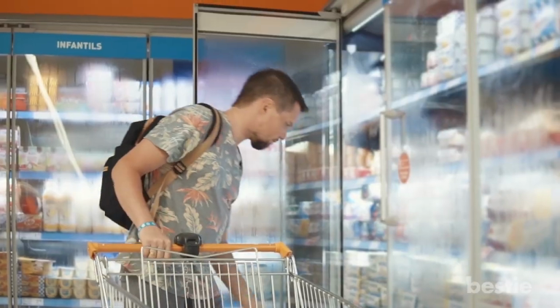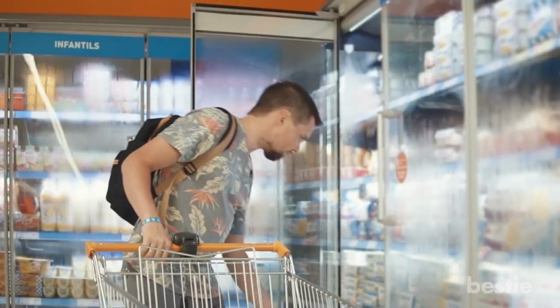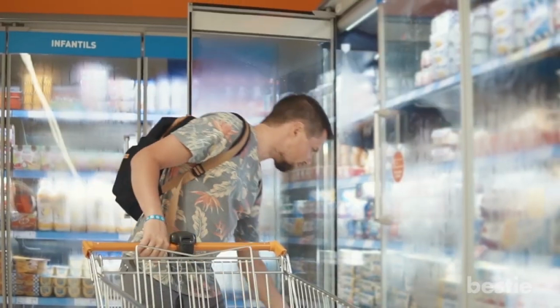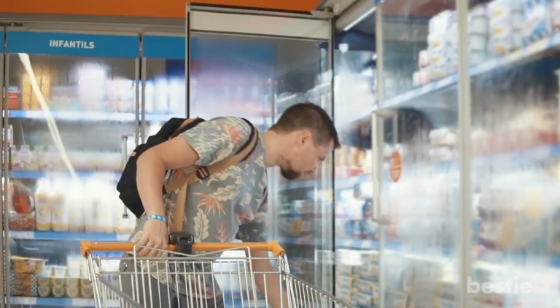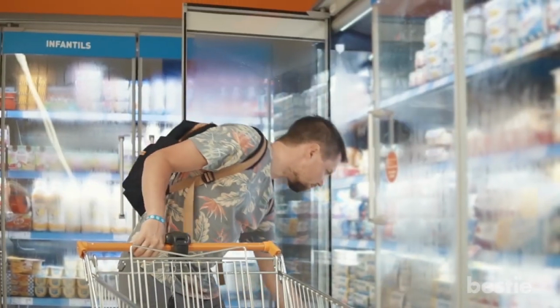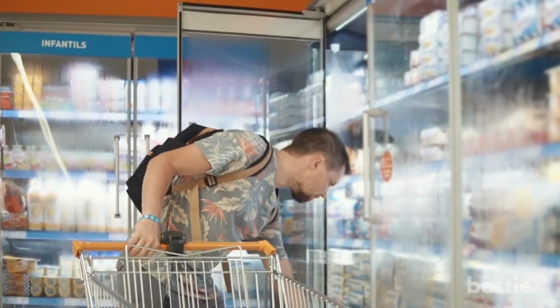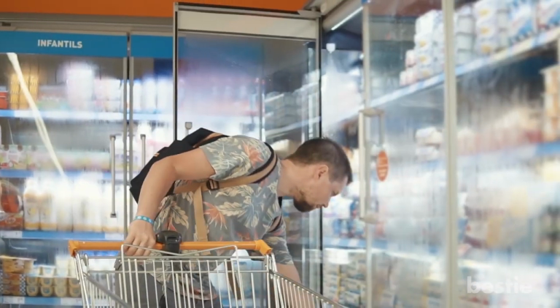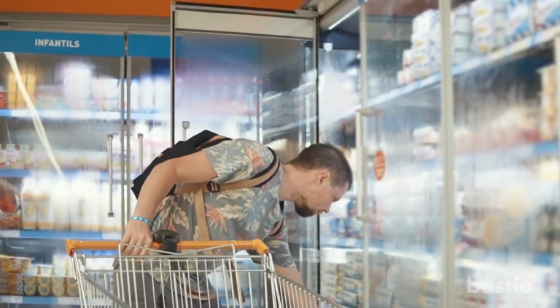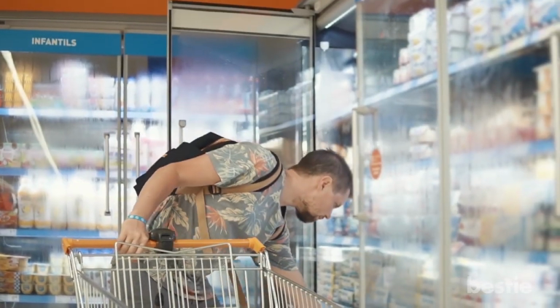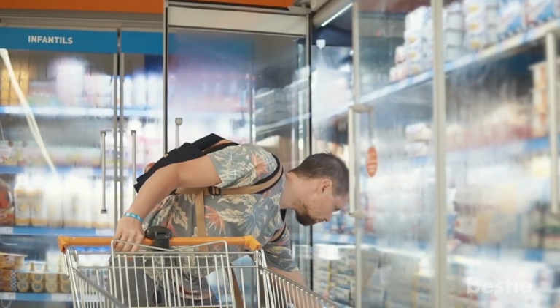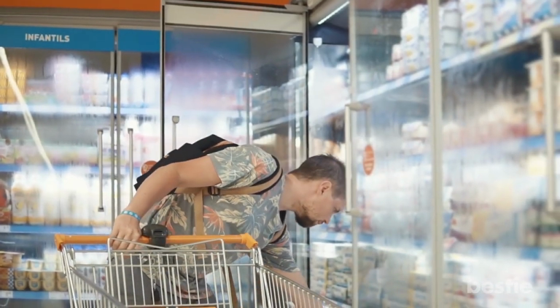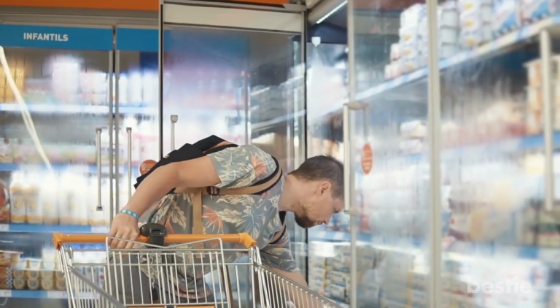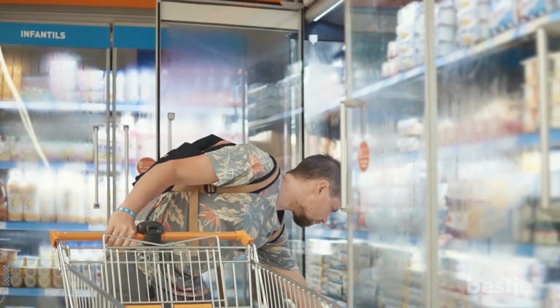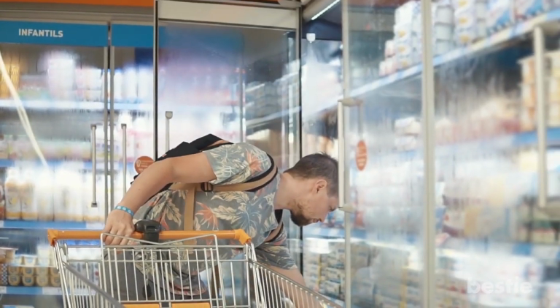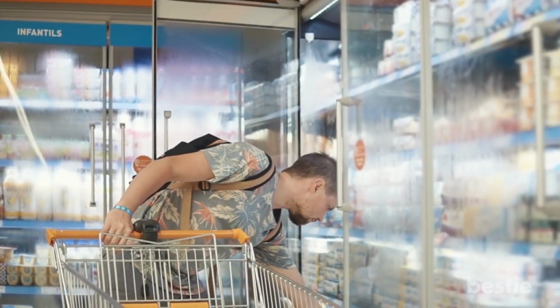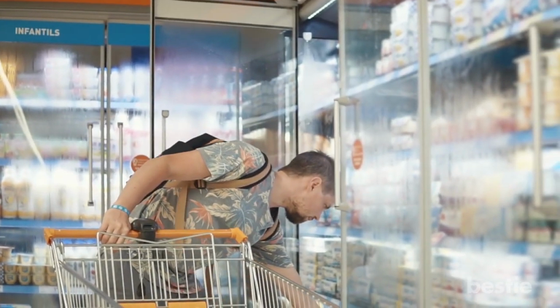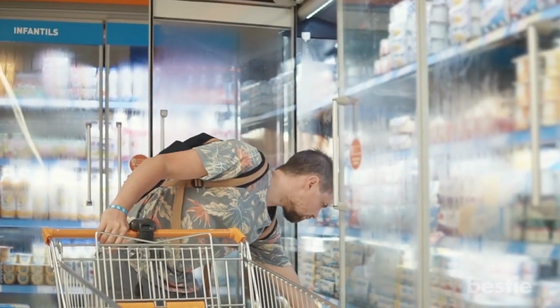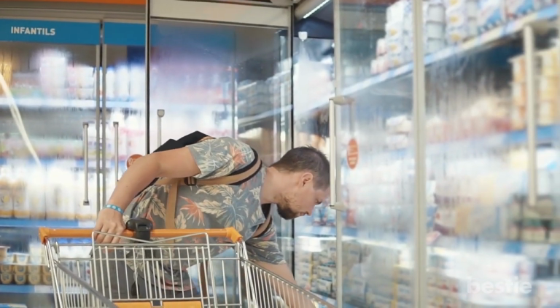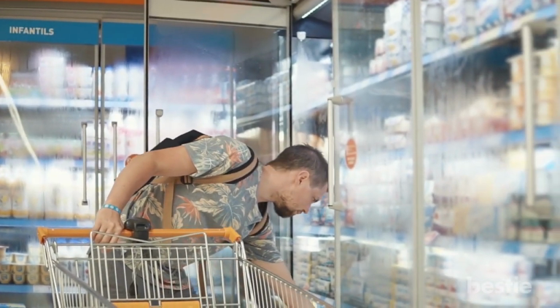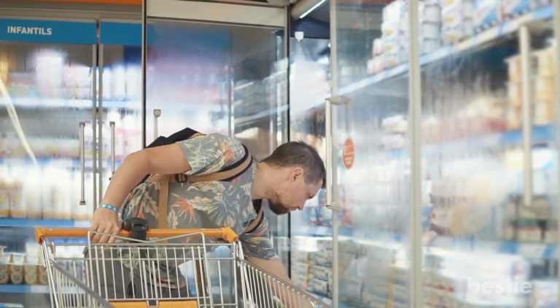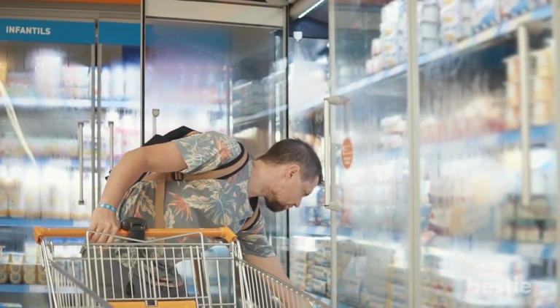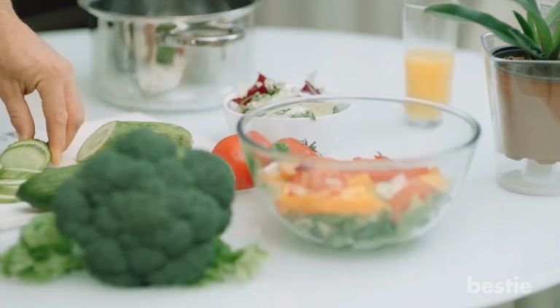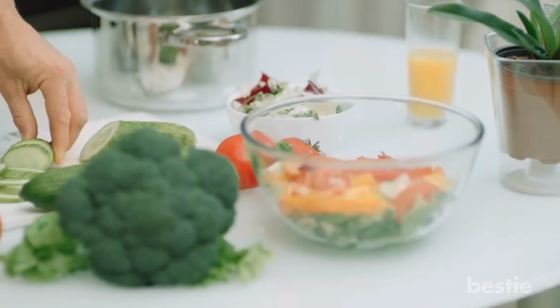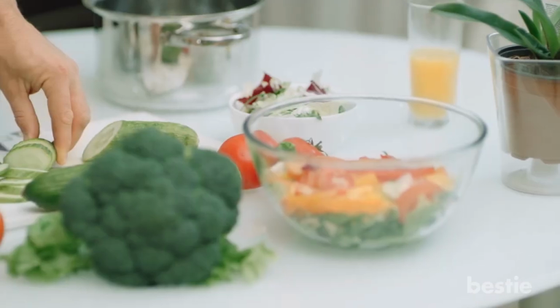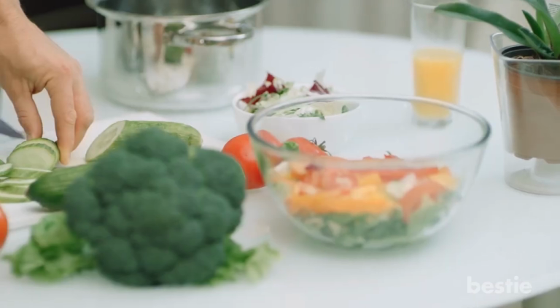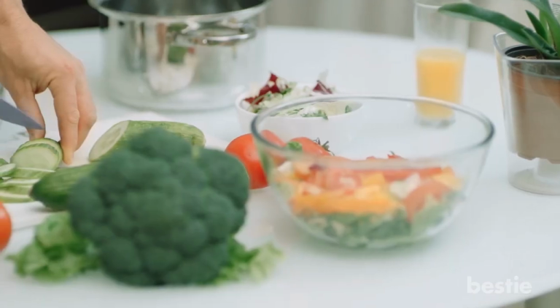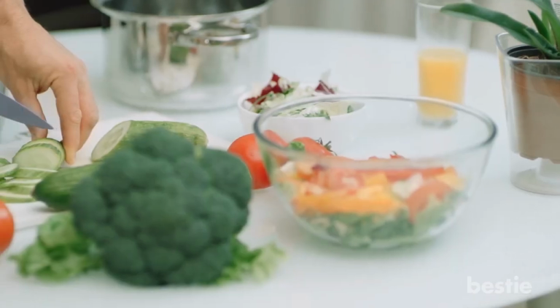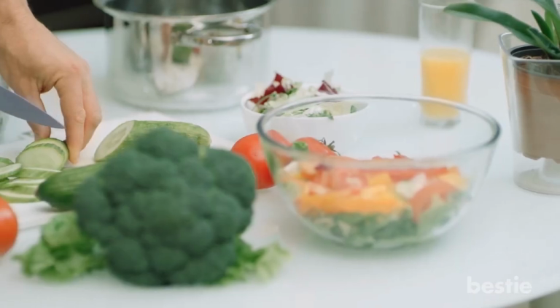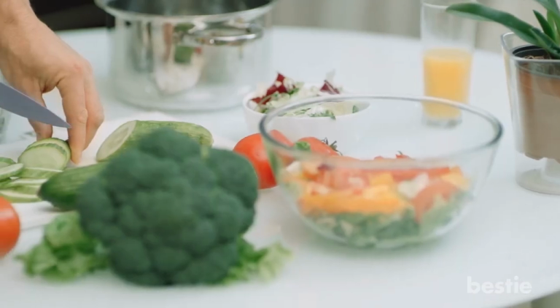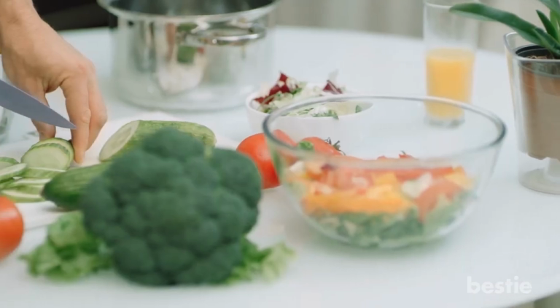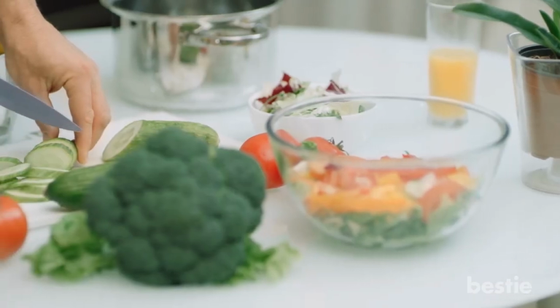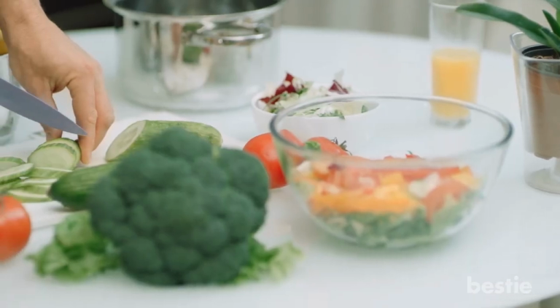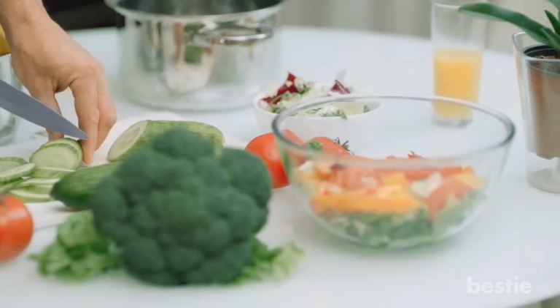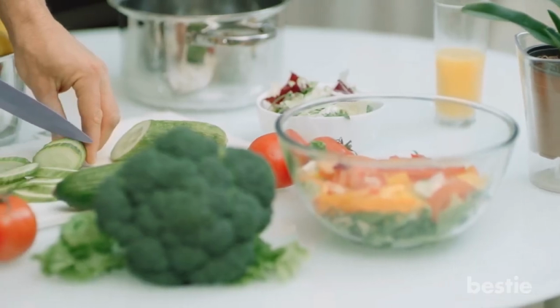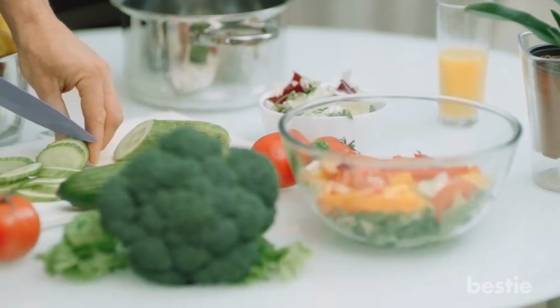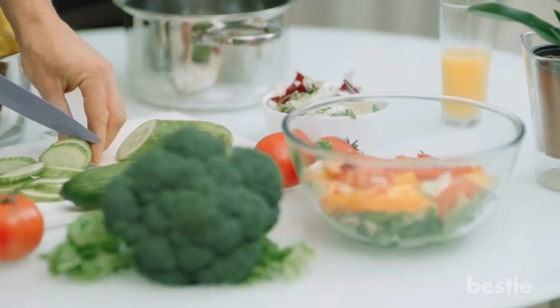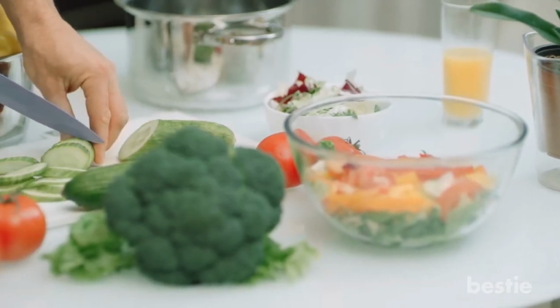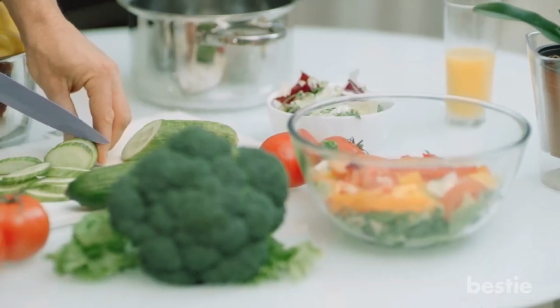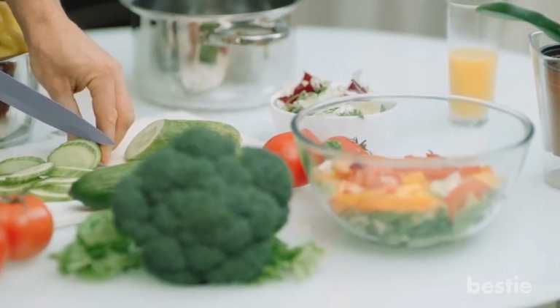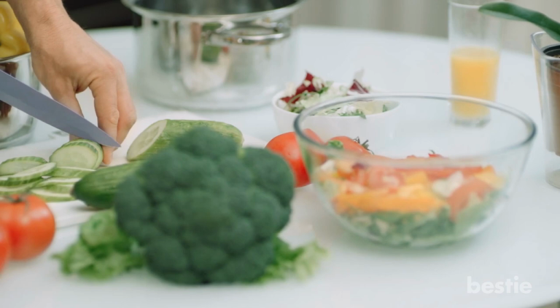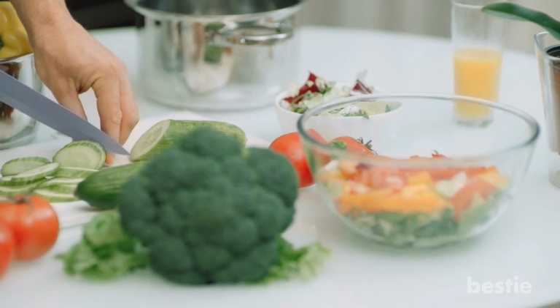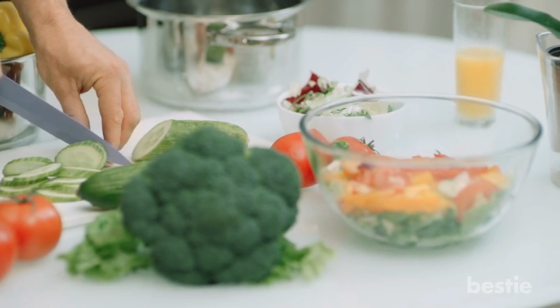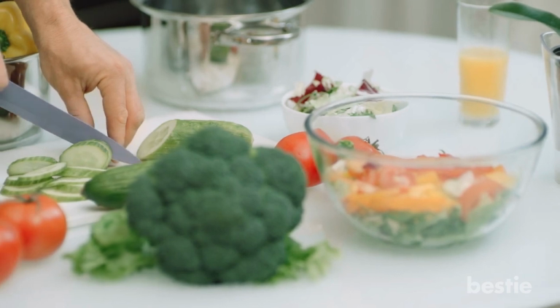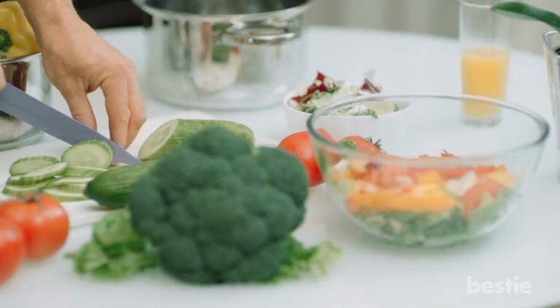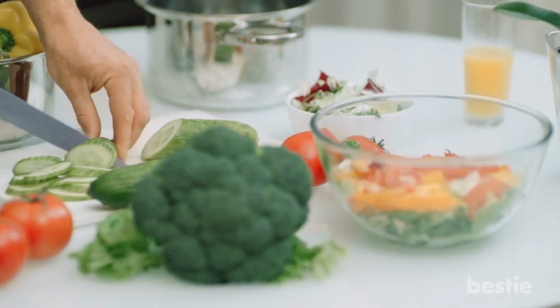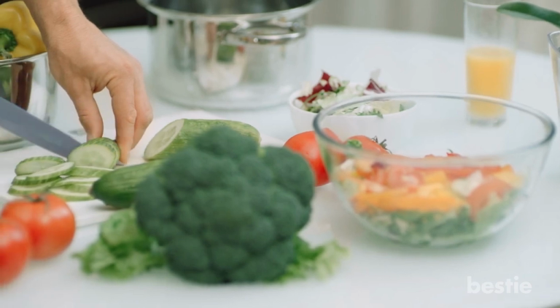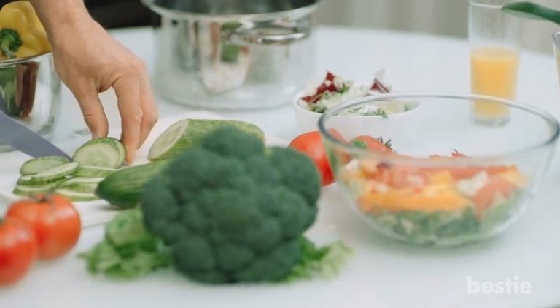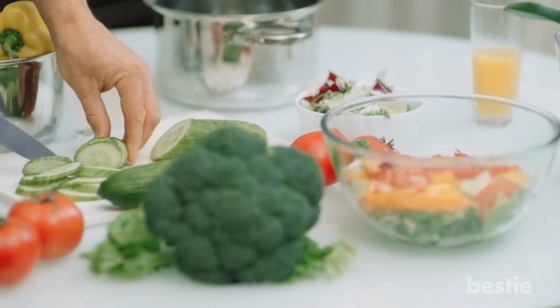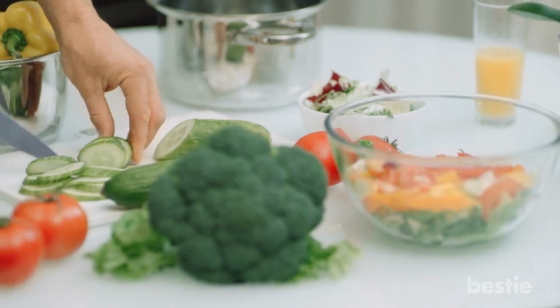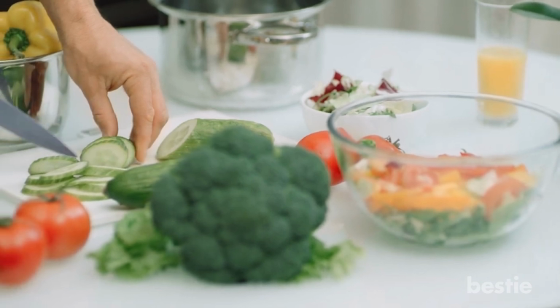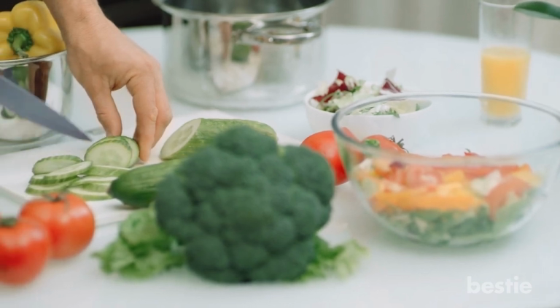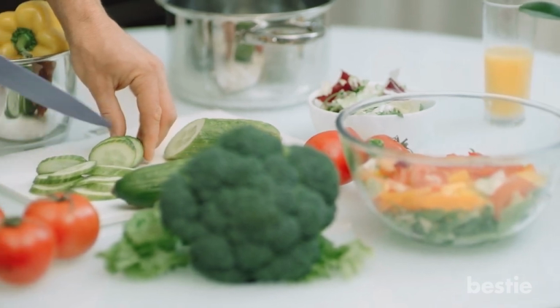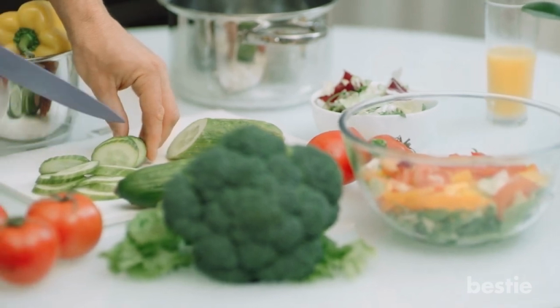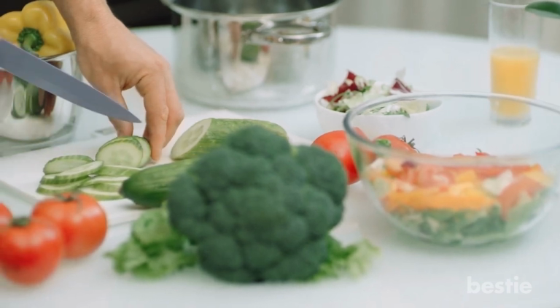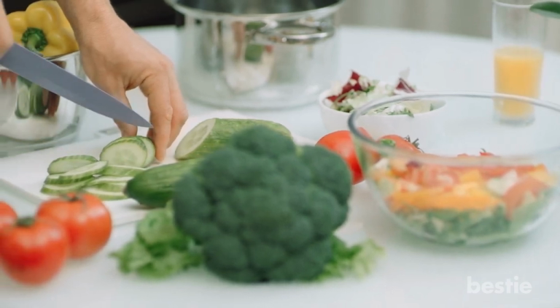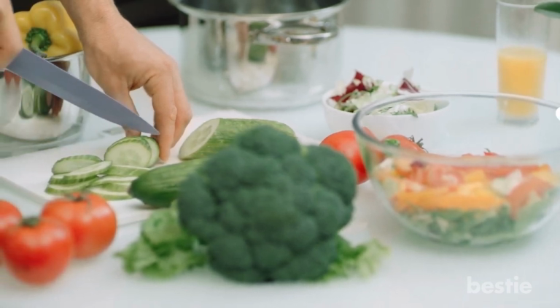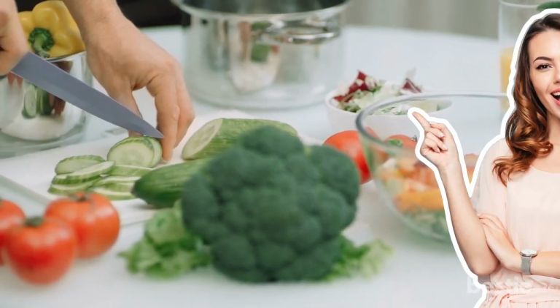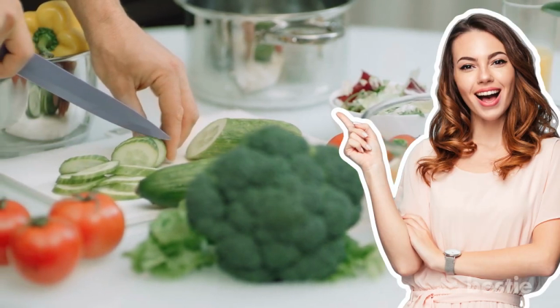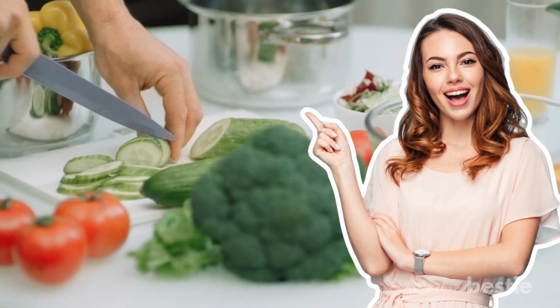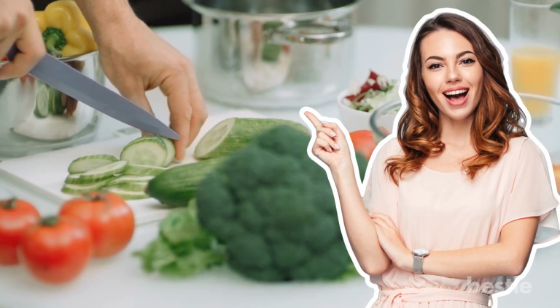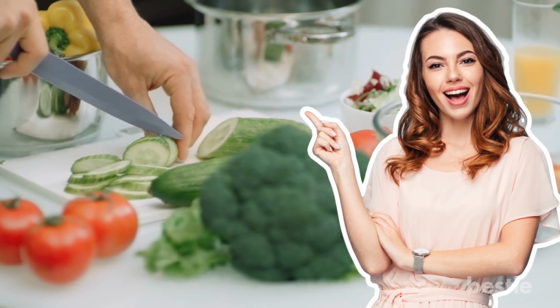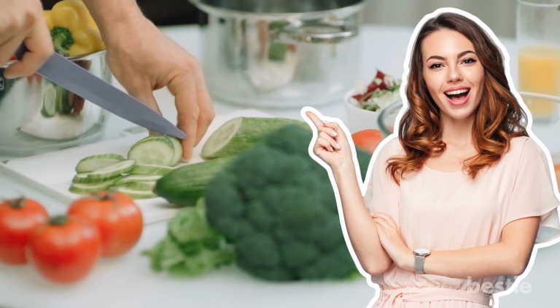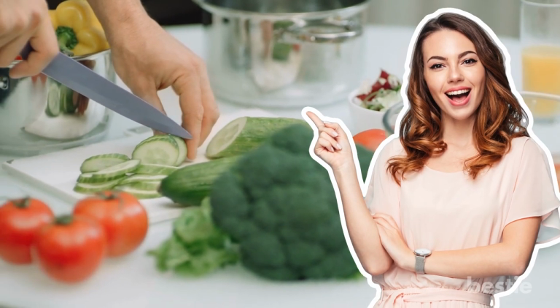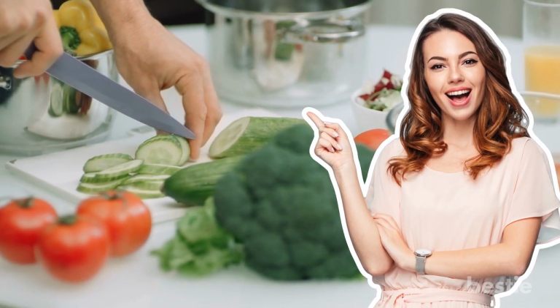Apart from buying such foods from the store, you can also prepare make-ahead keto freezer meals at your home for eating later. Here are some recipes.